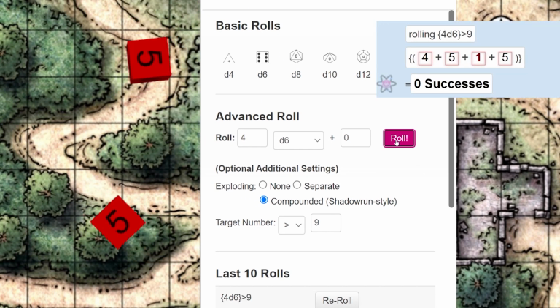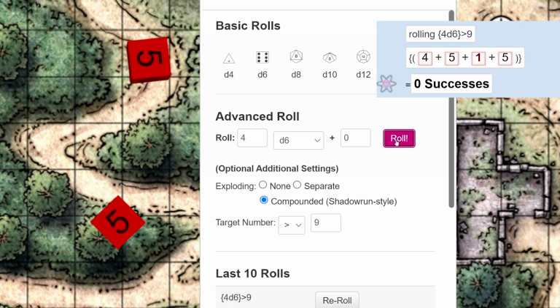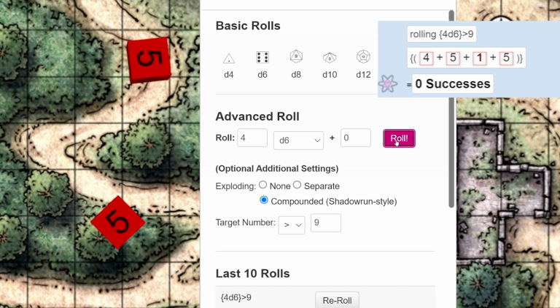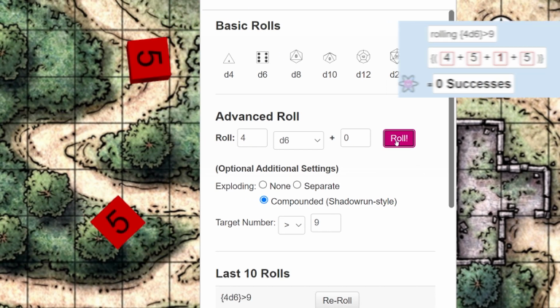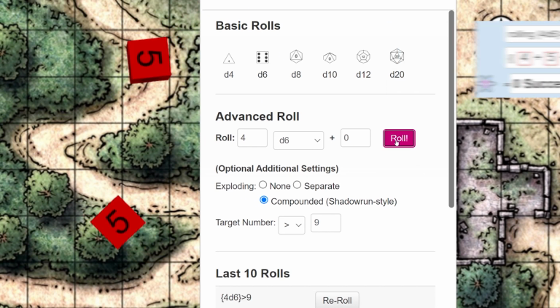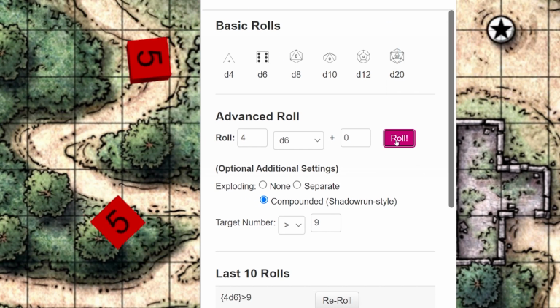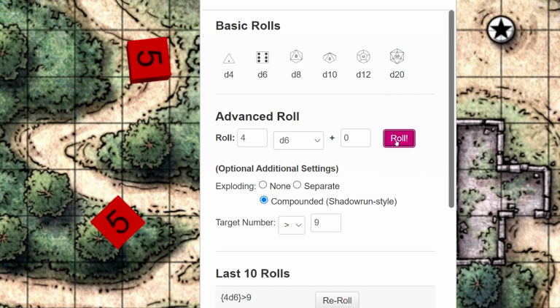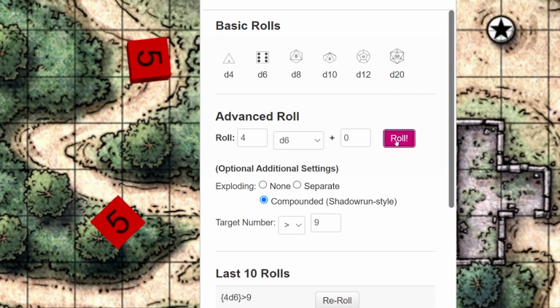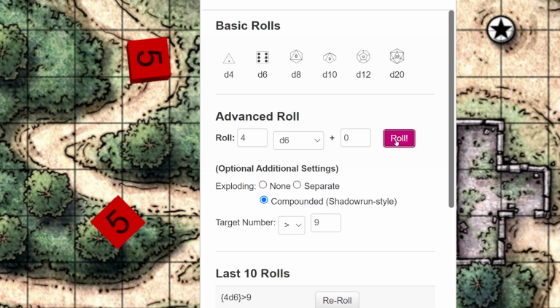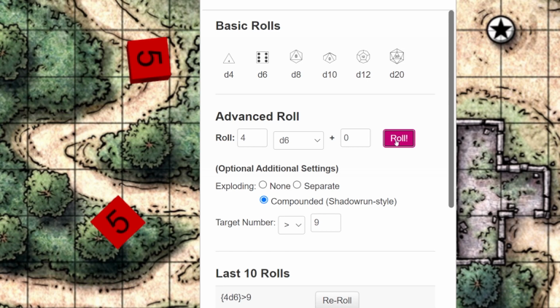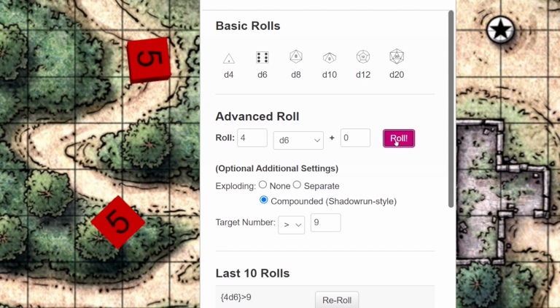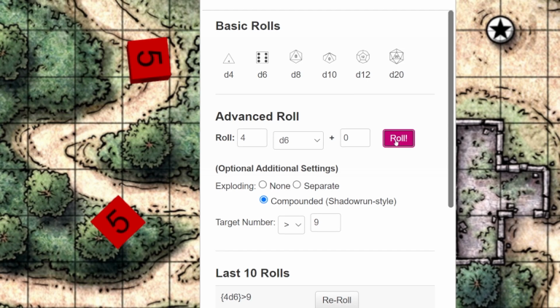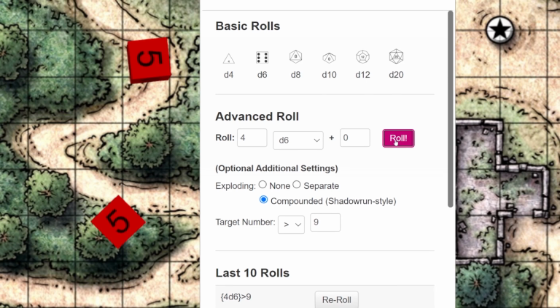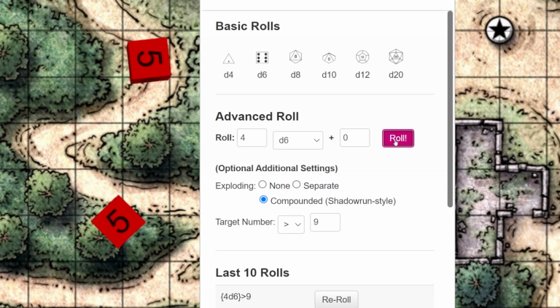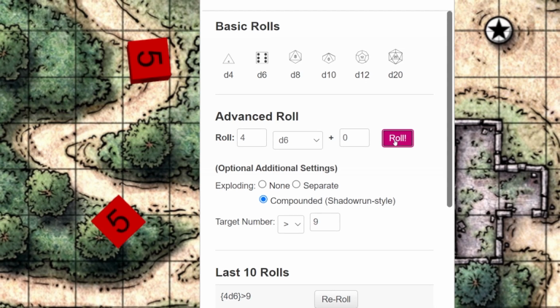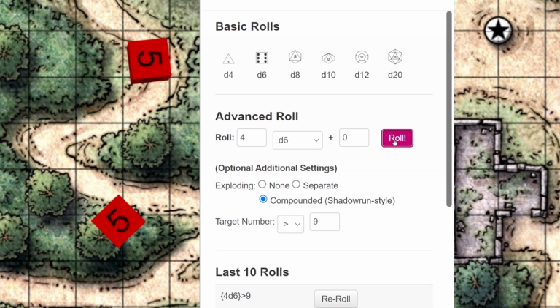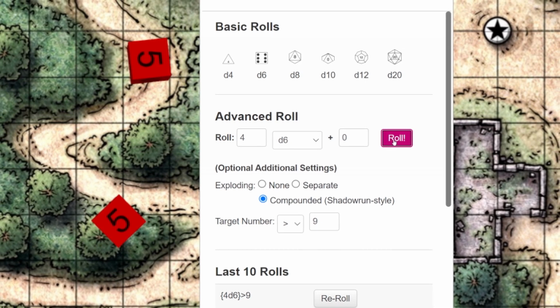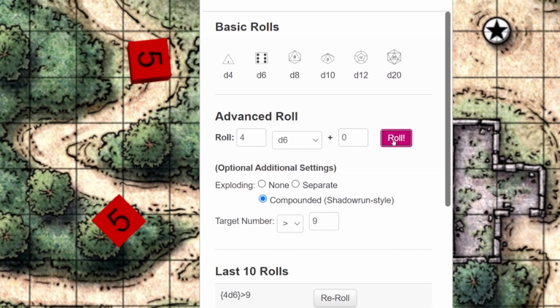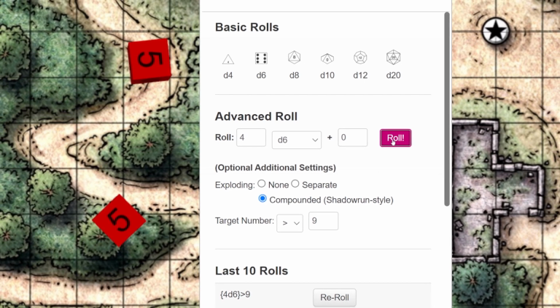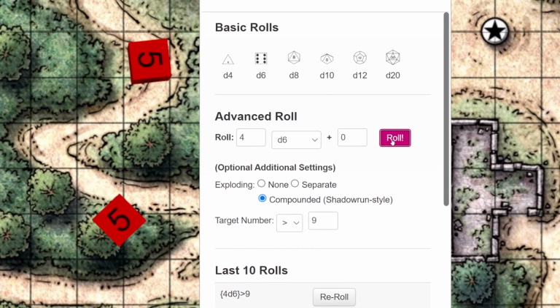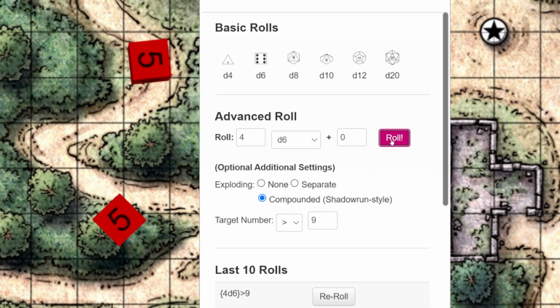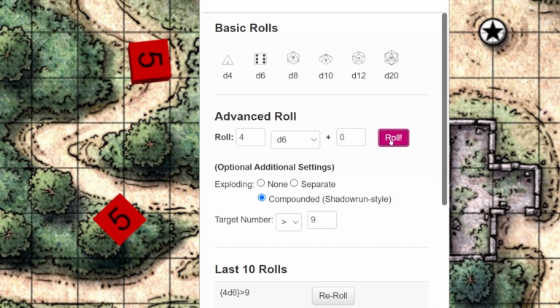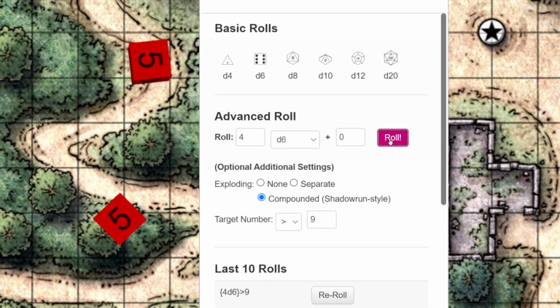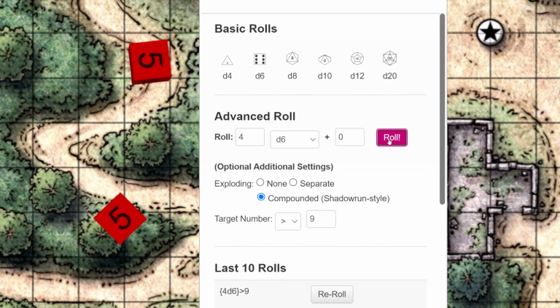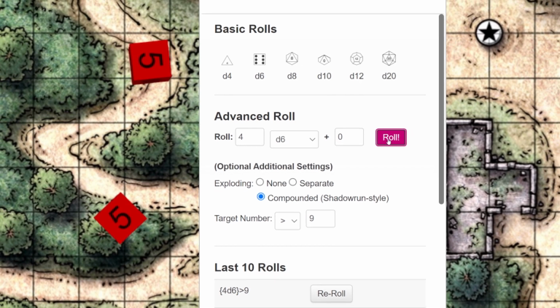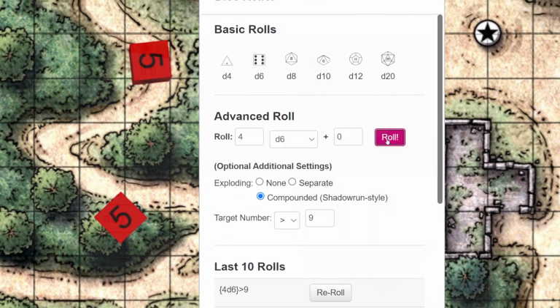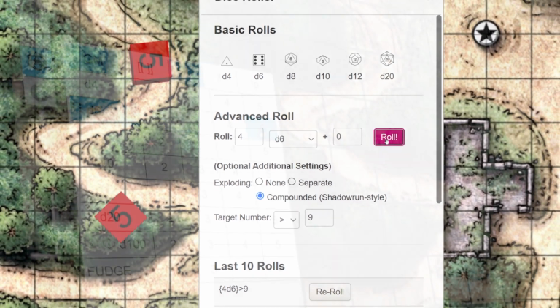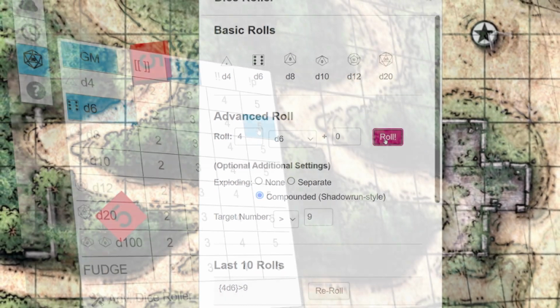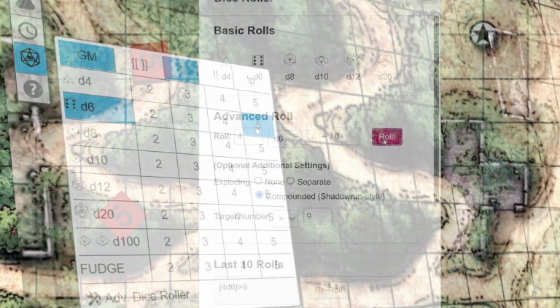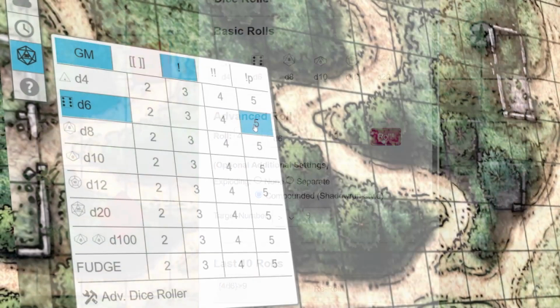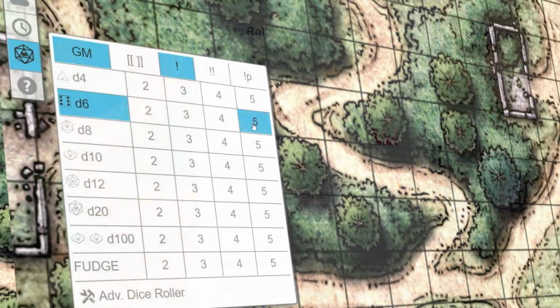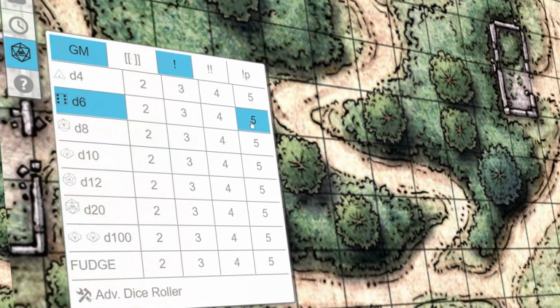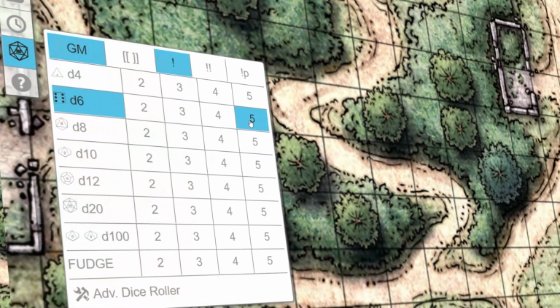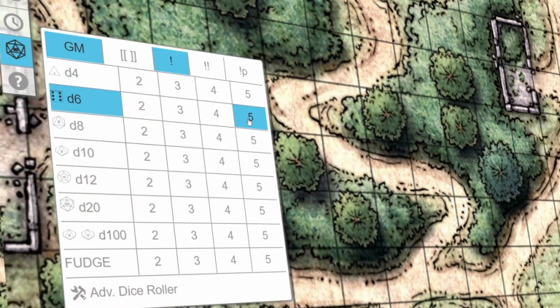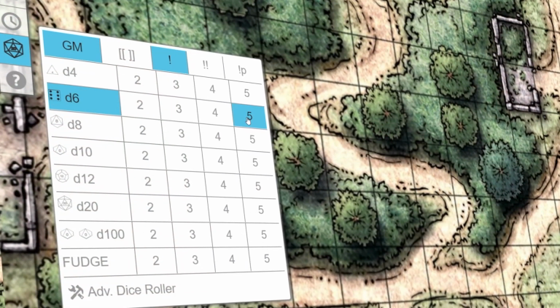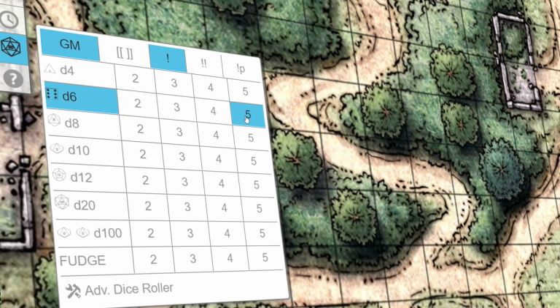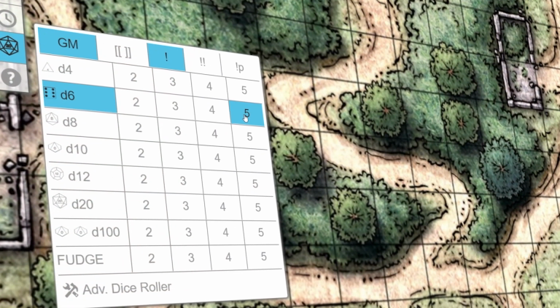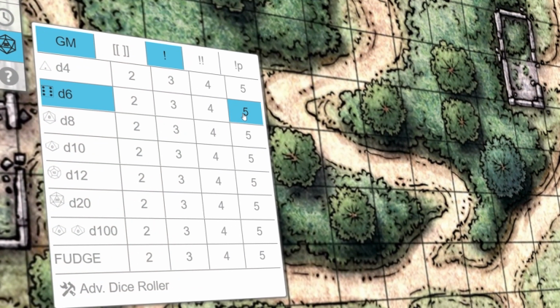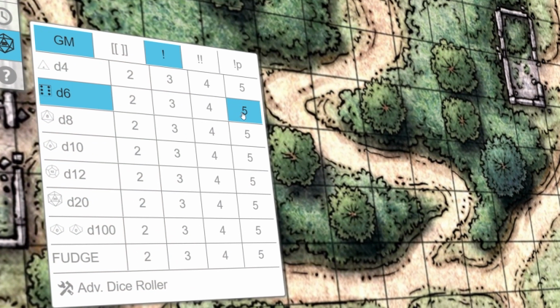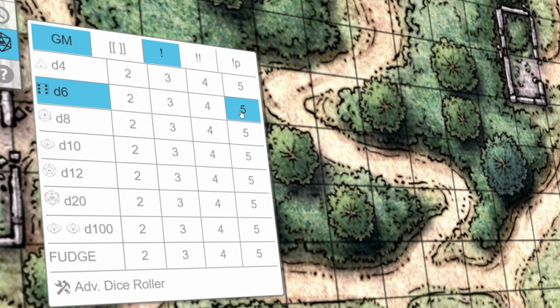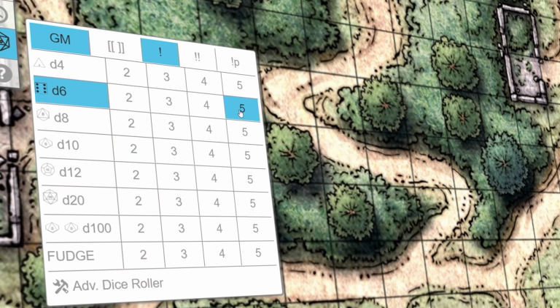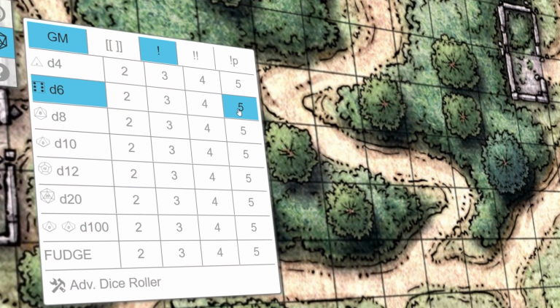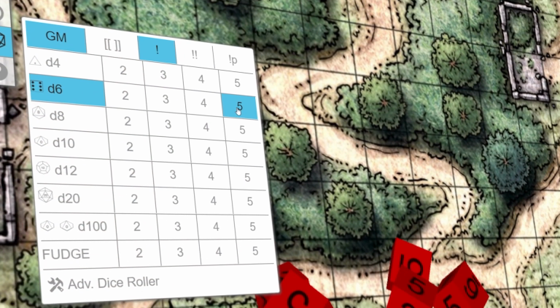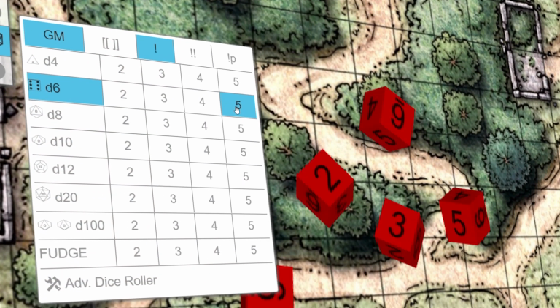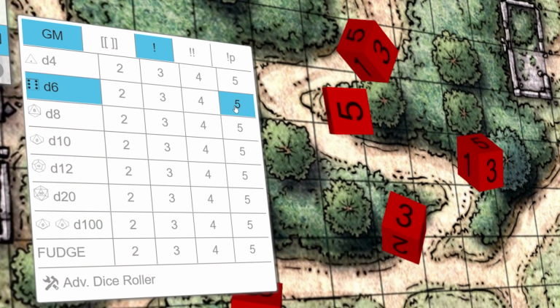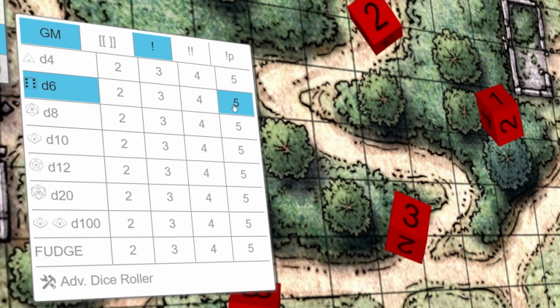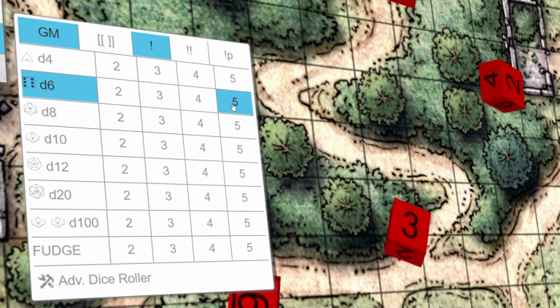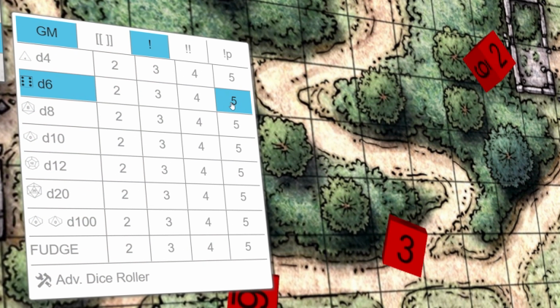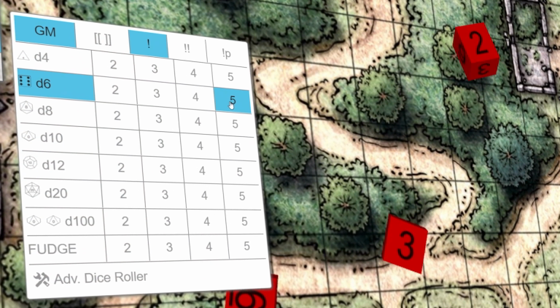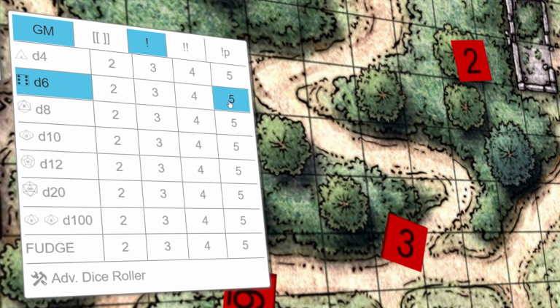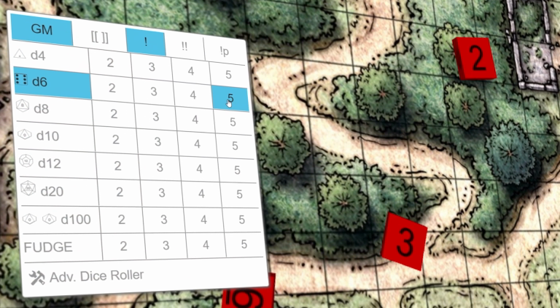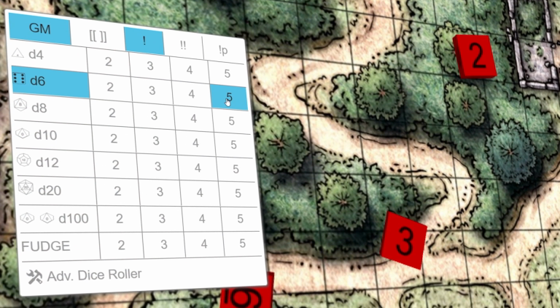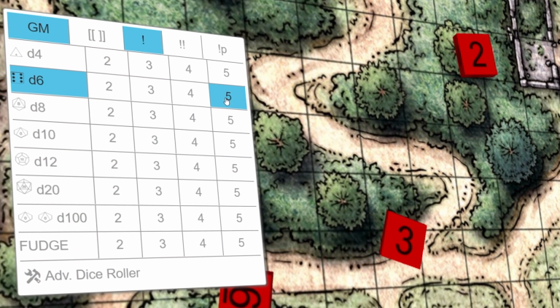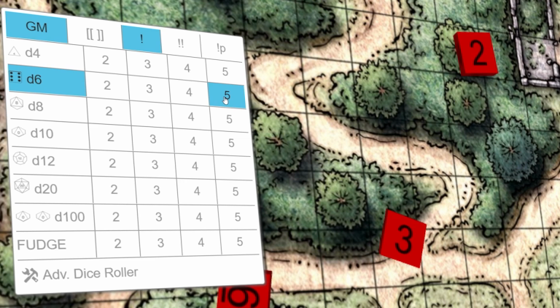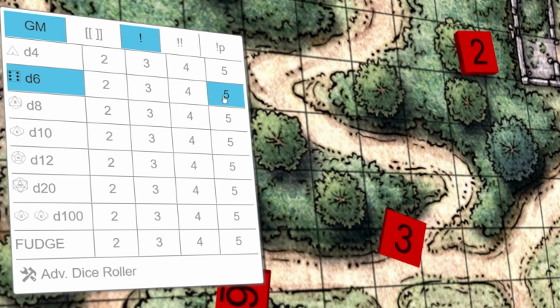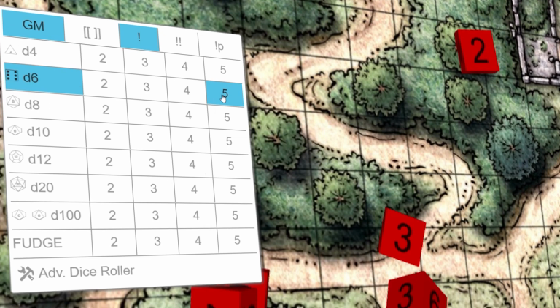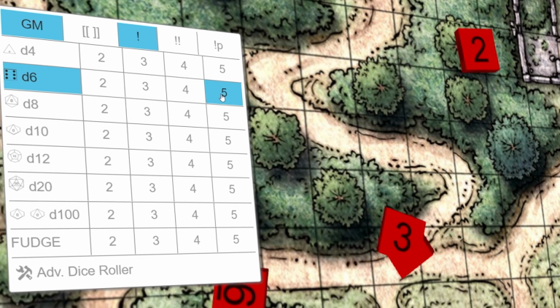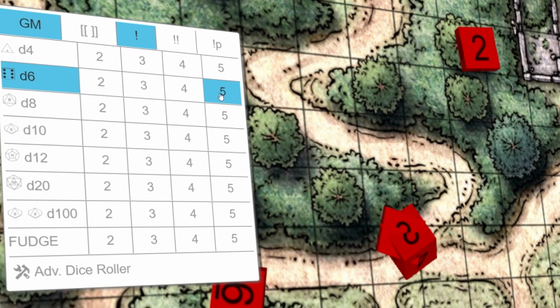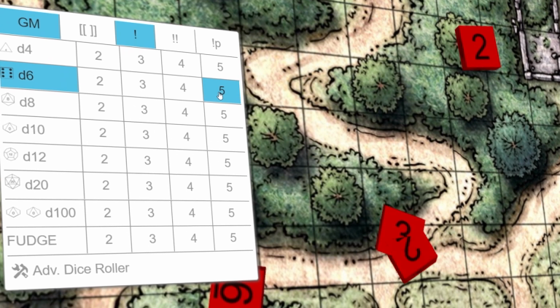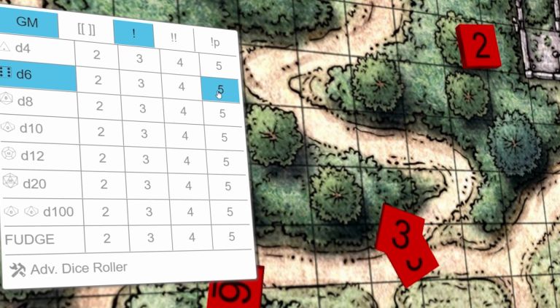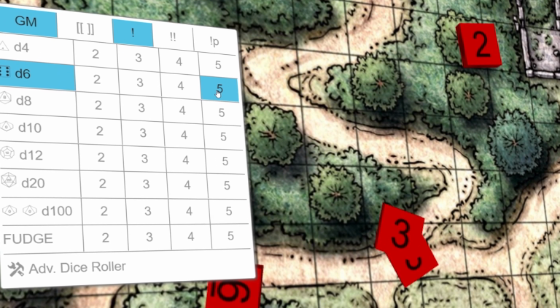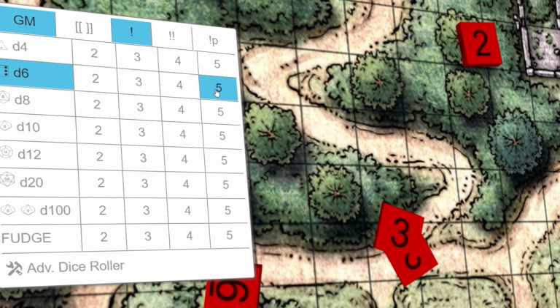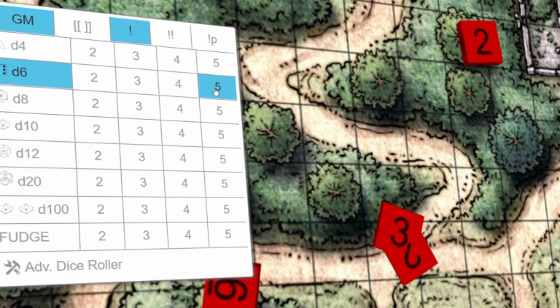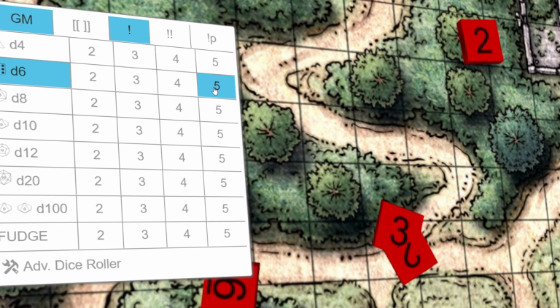Great! You're all ready to start rolling your dice. Hover over the toolbar when necessary, or keep the Advanced Dice Roller up during your game.